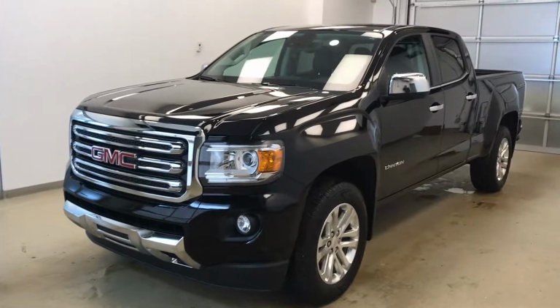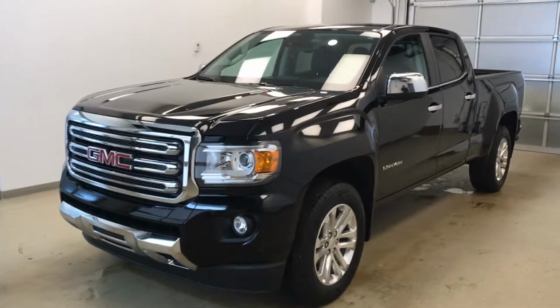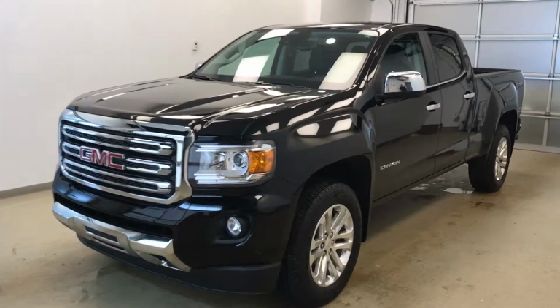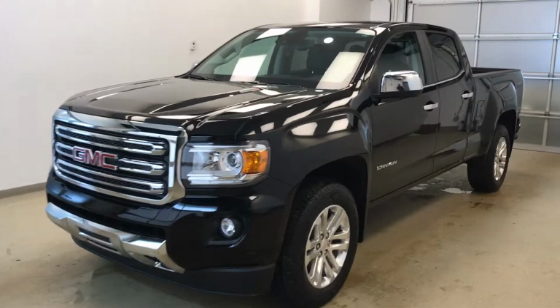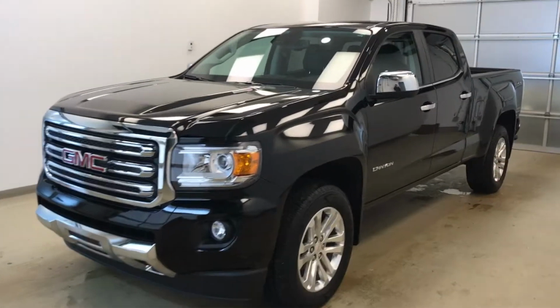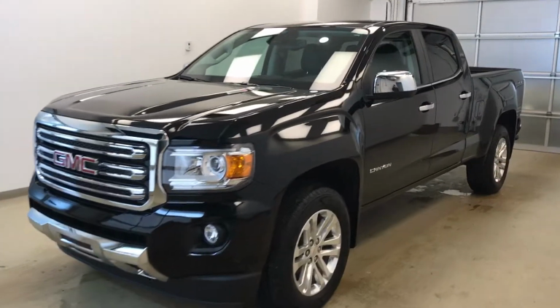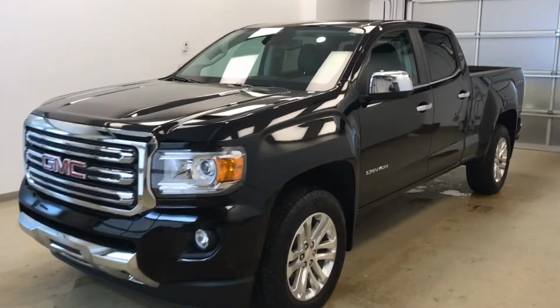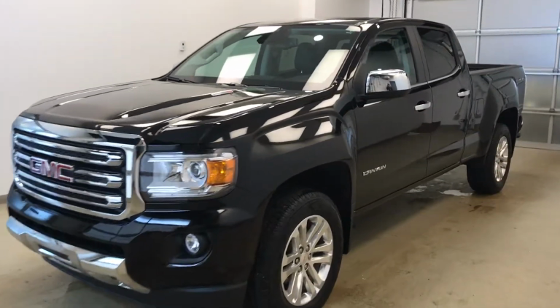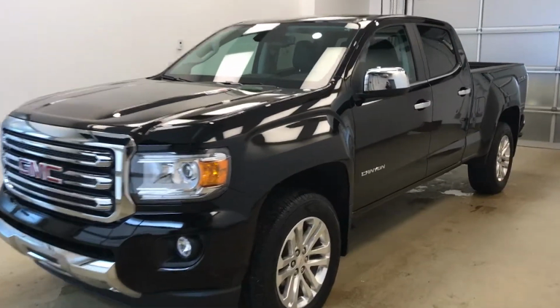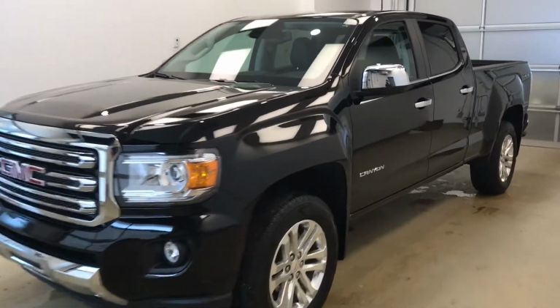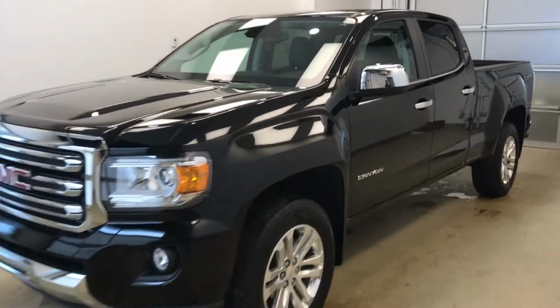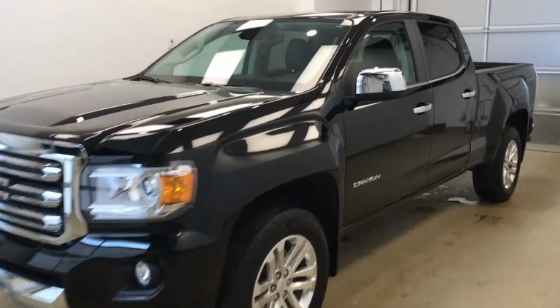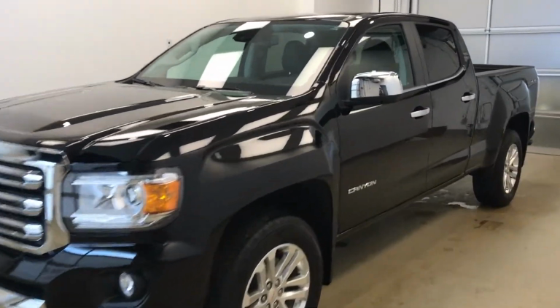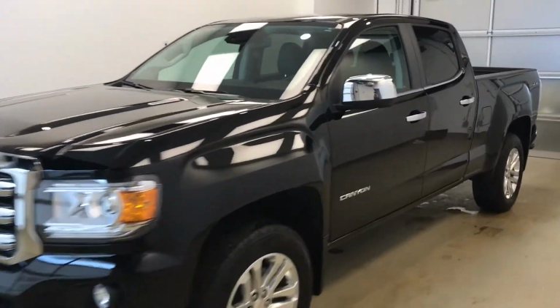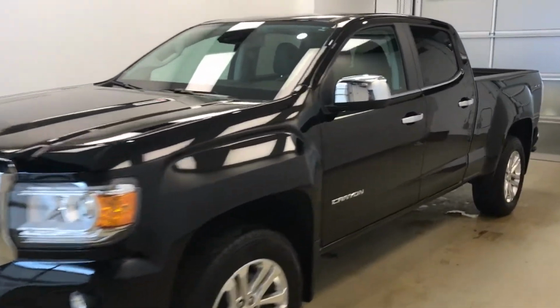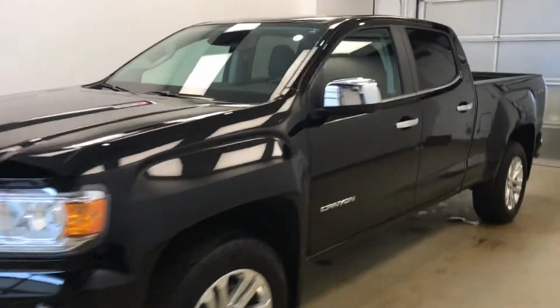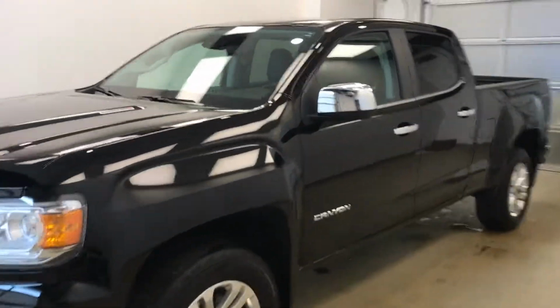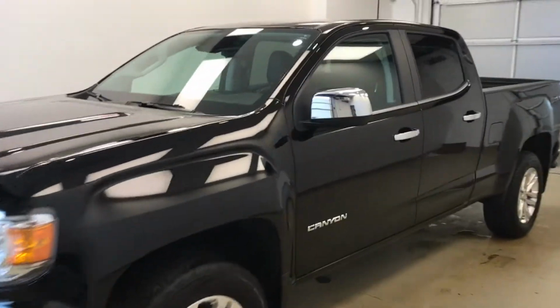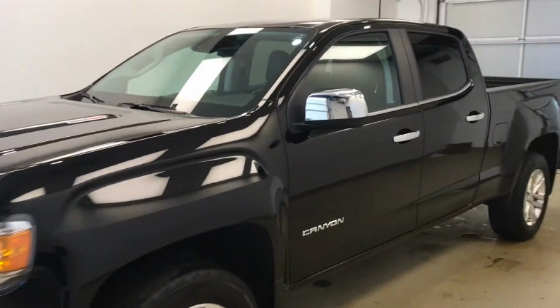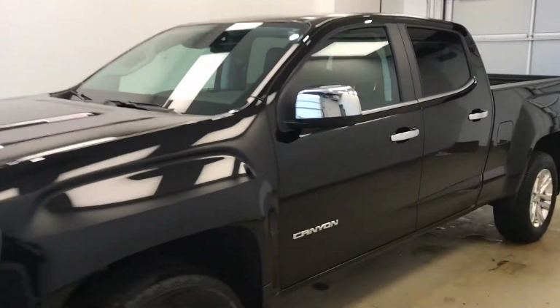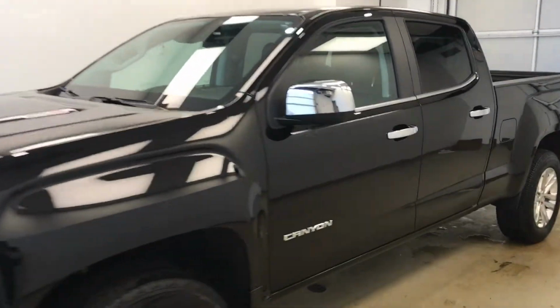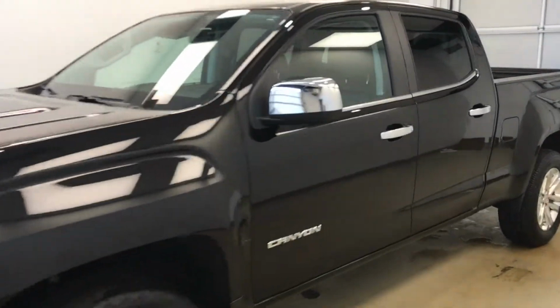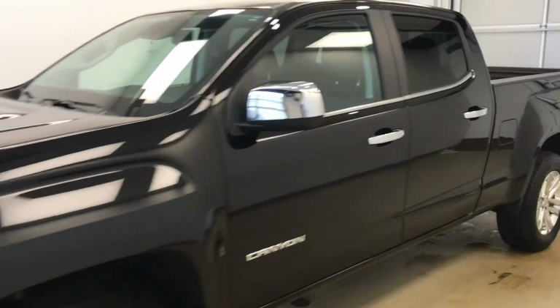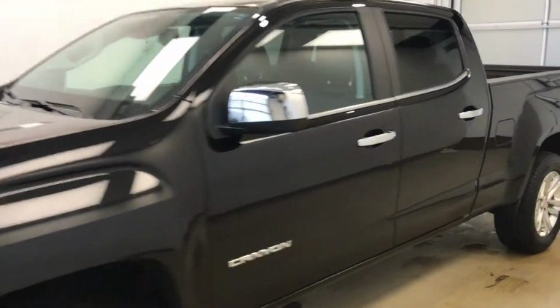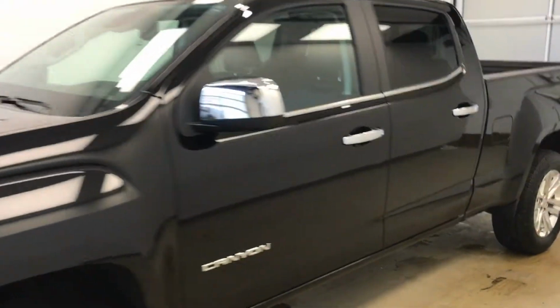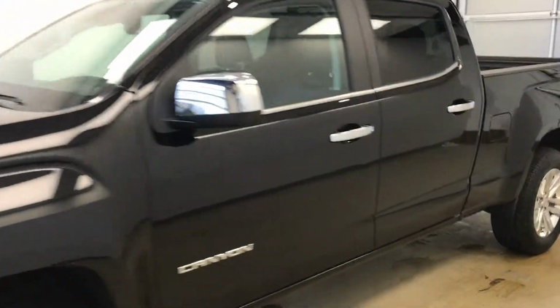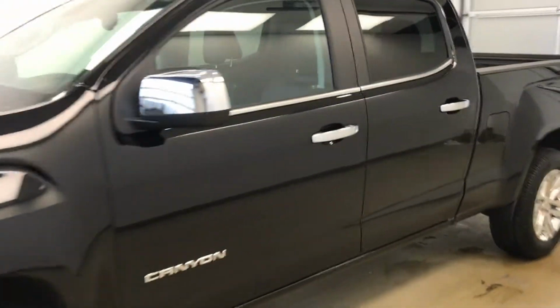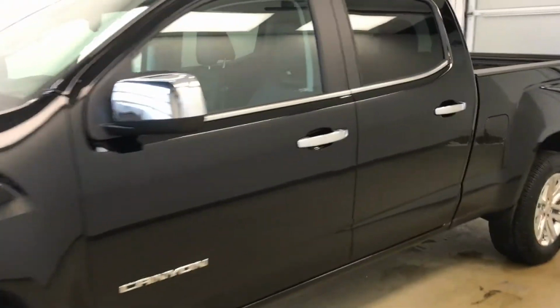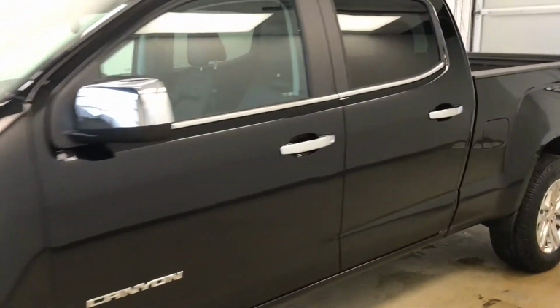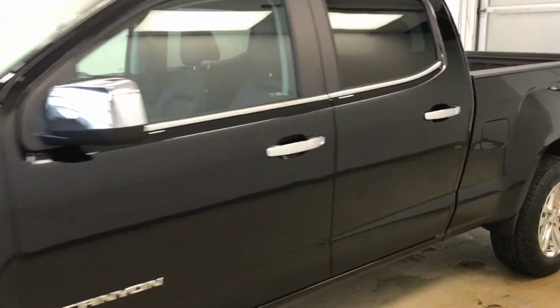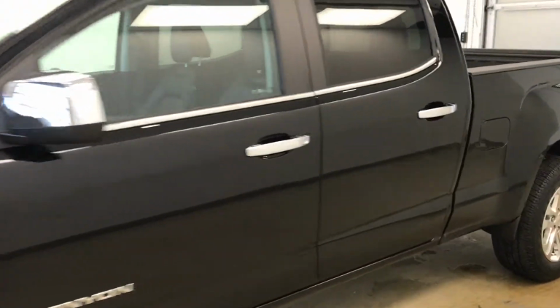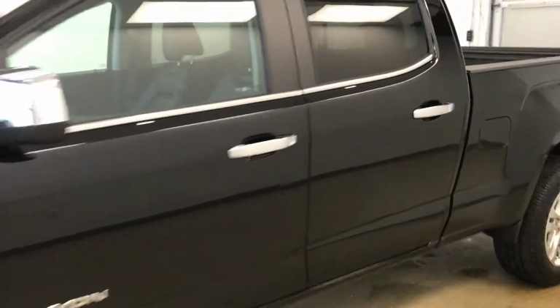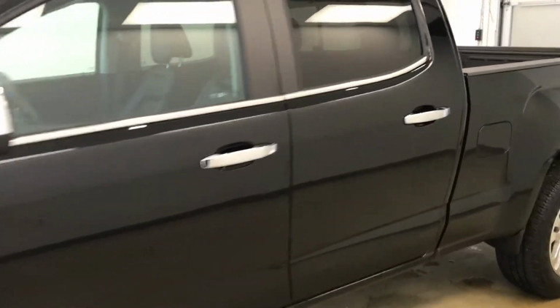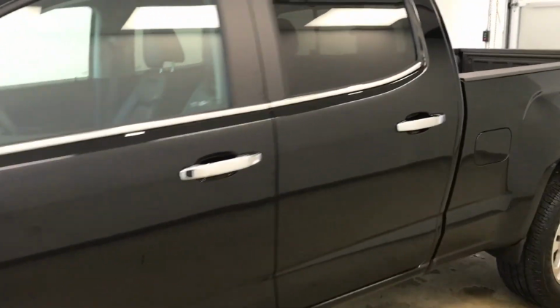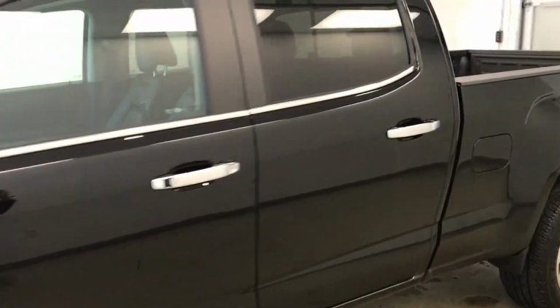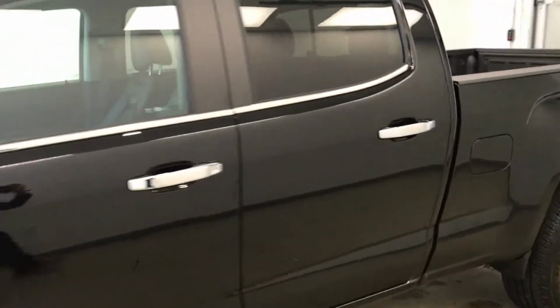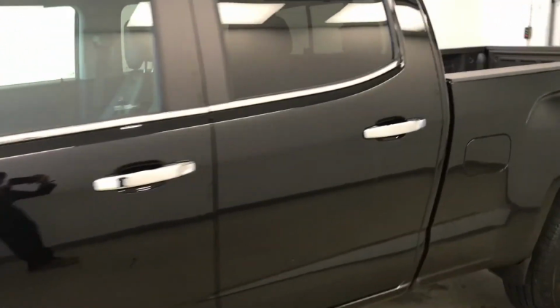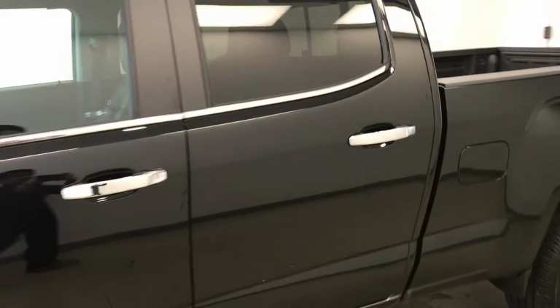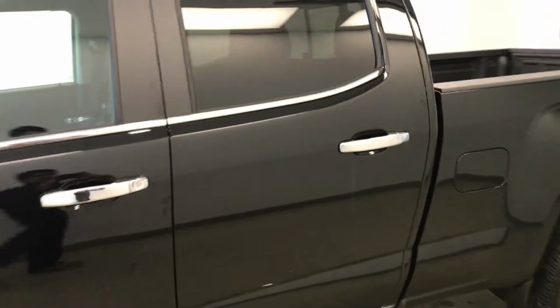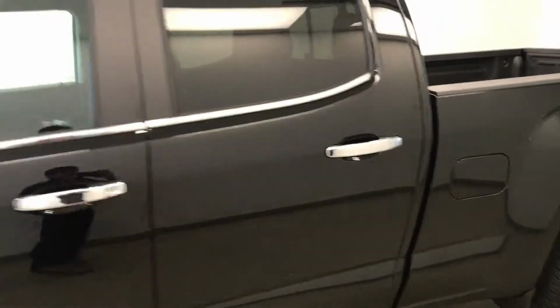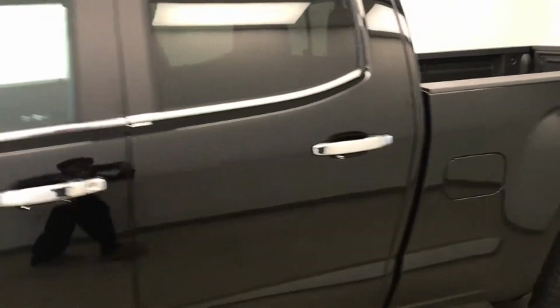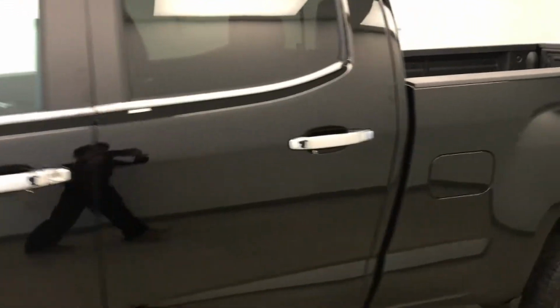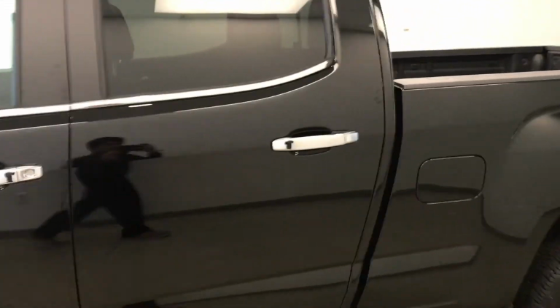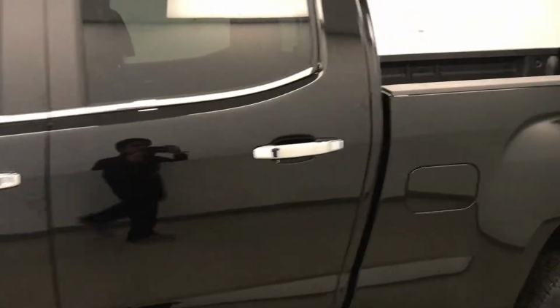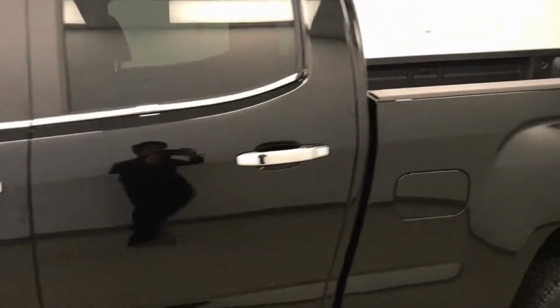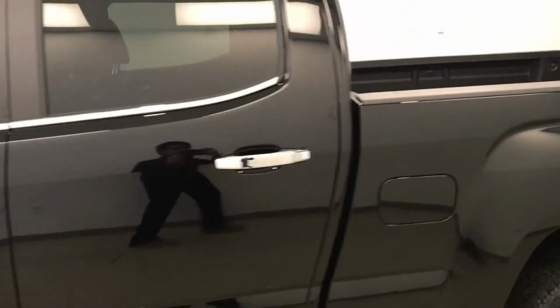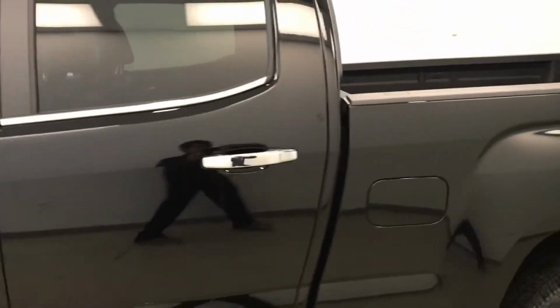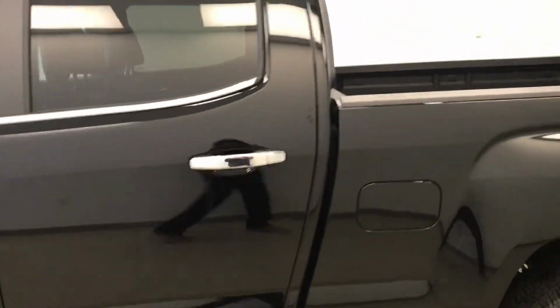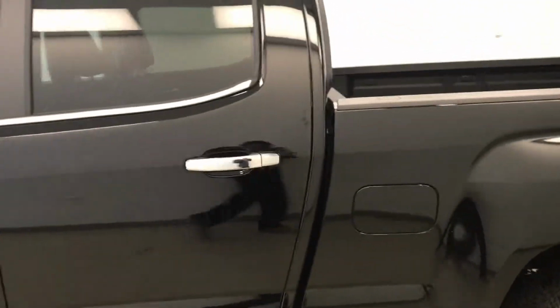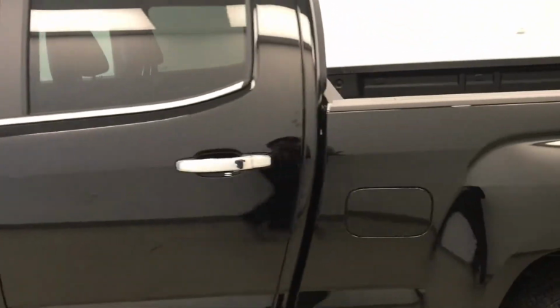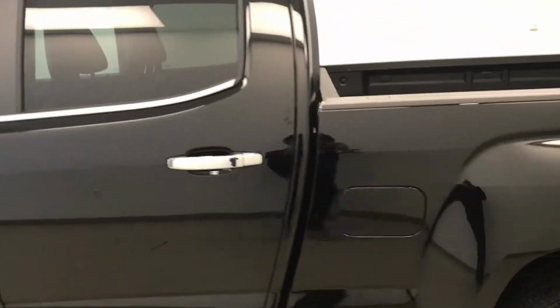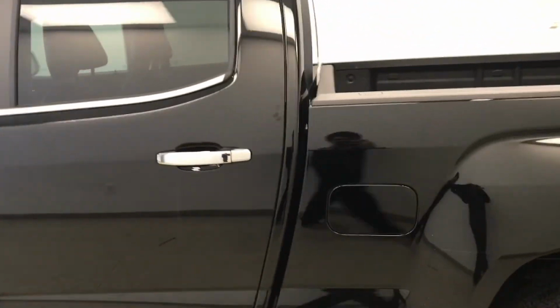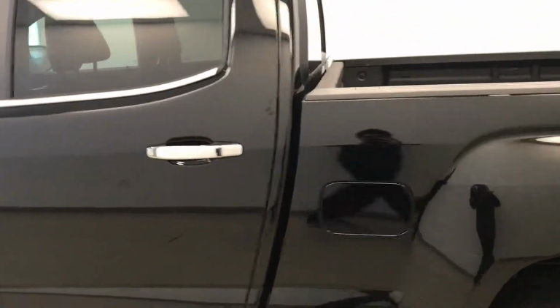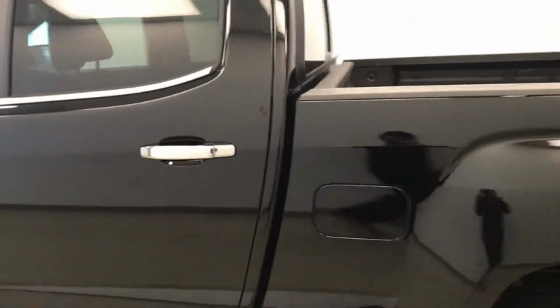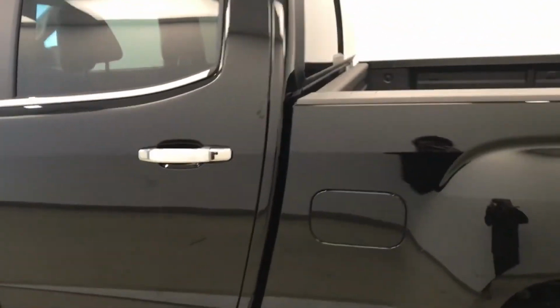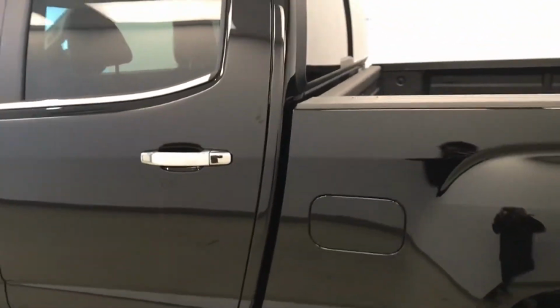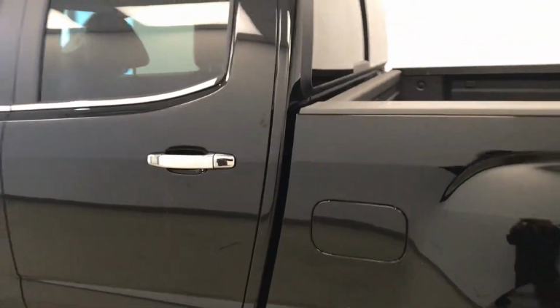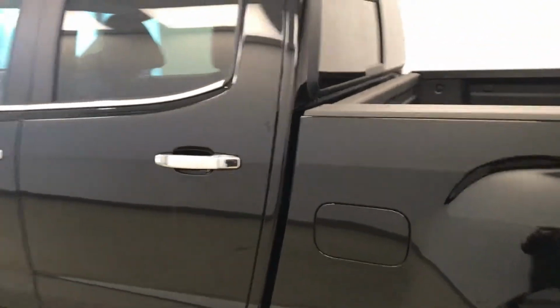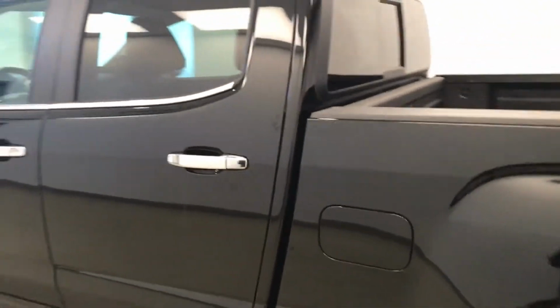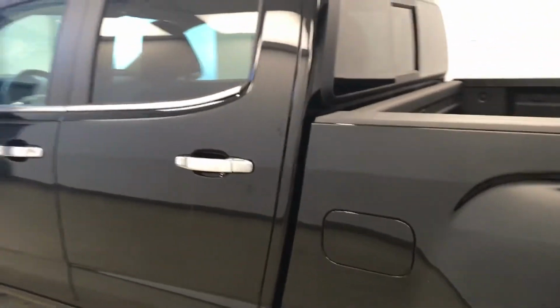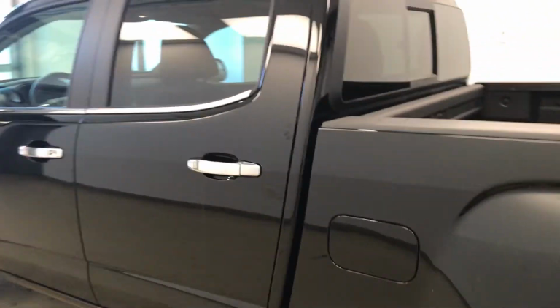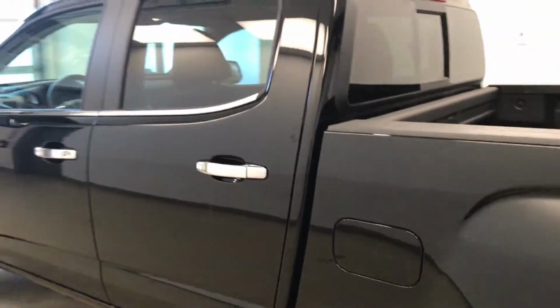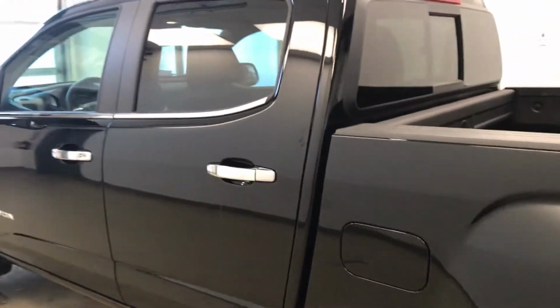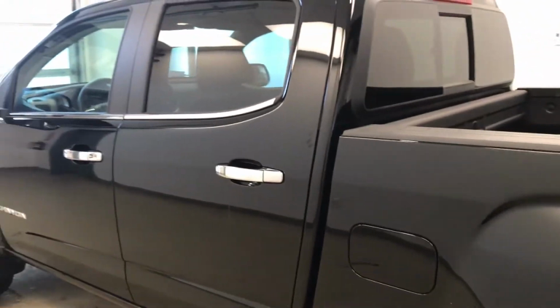This is stock number 177867 on a 2017 GMC Canyon crew and our exterior color is black.